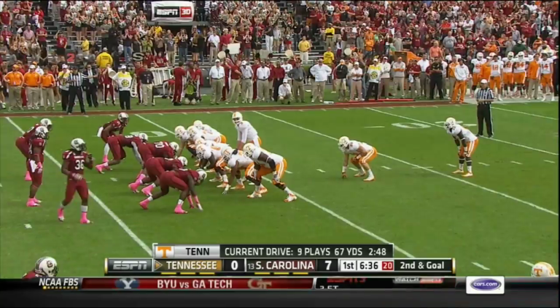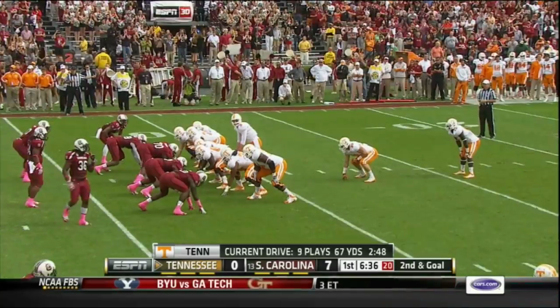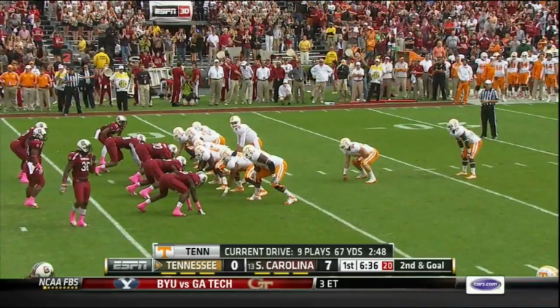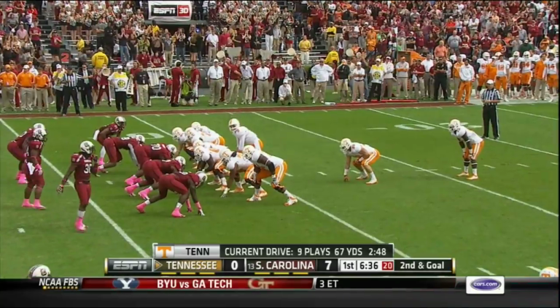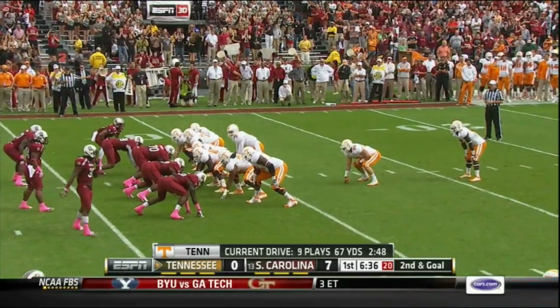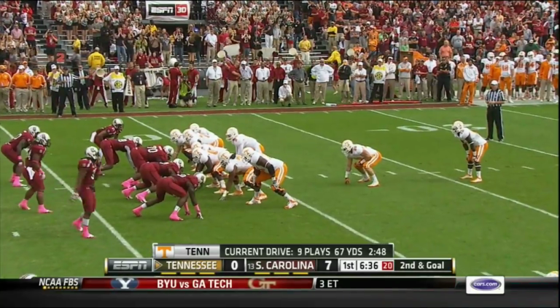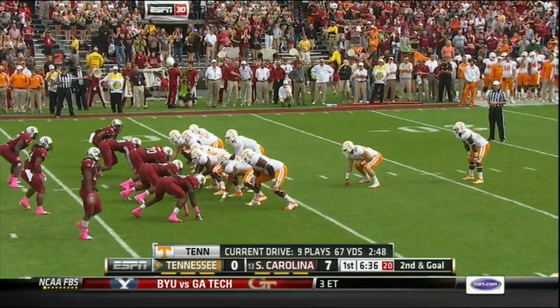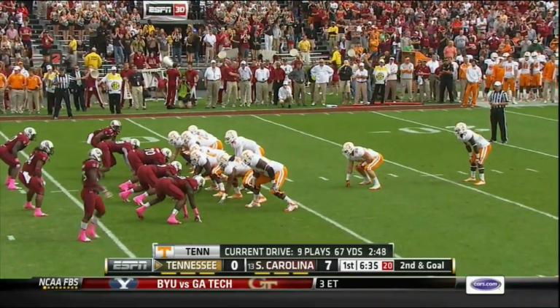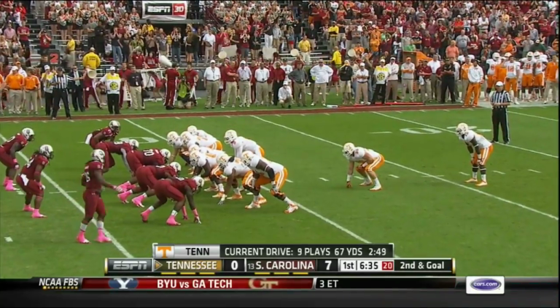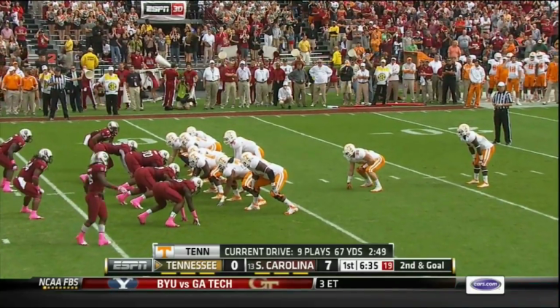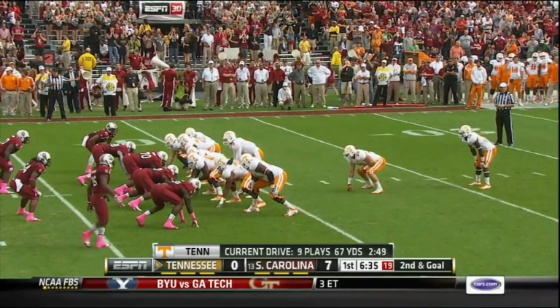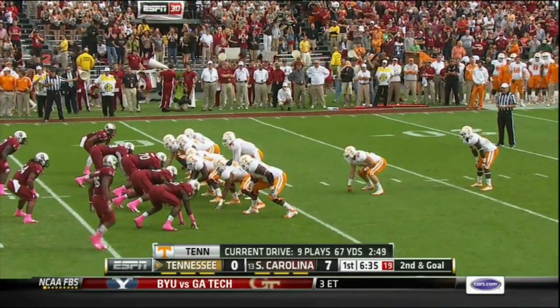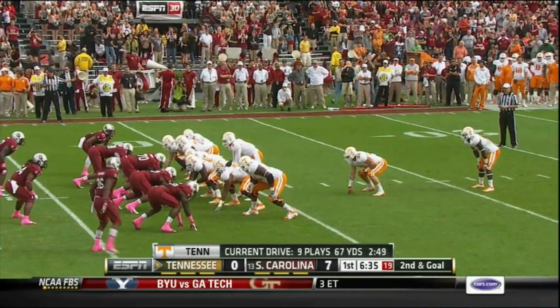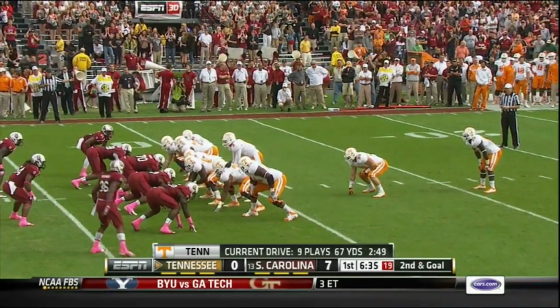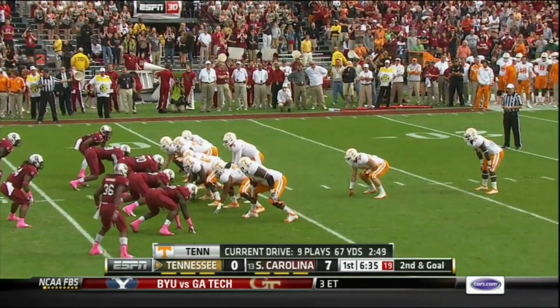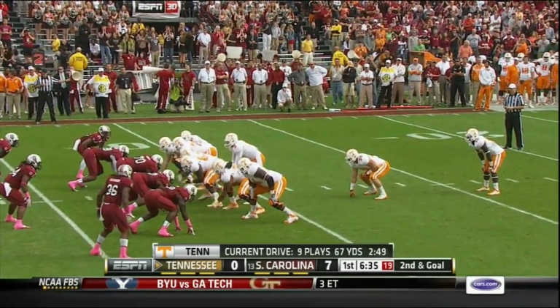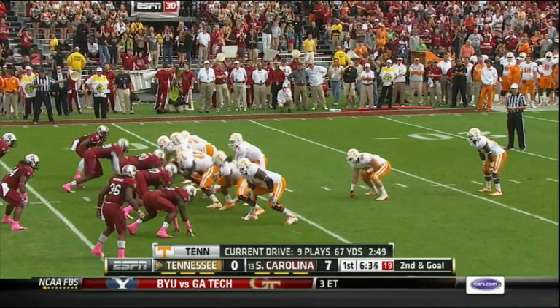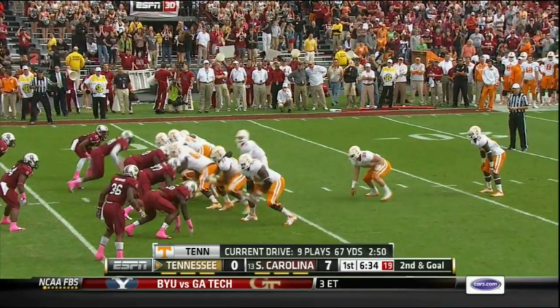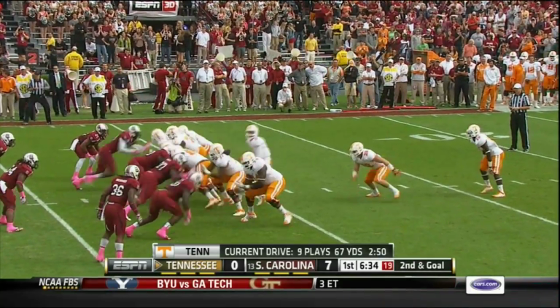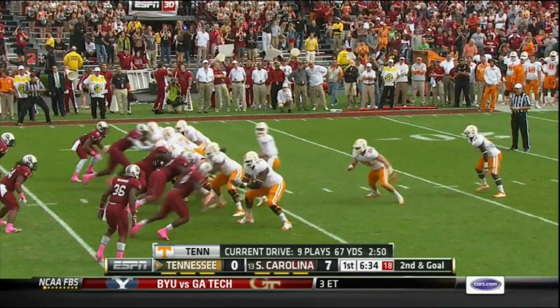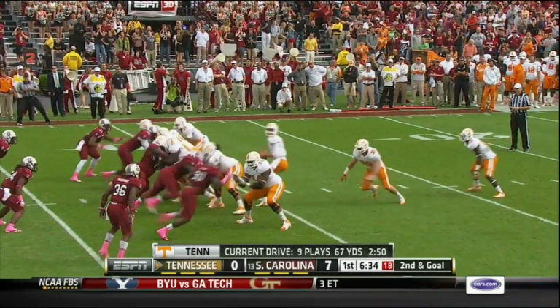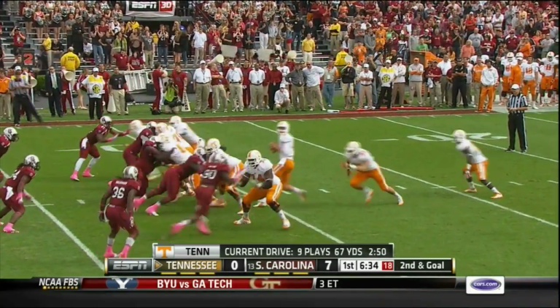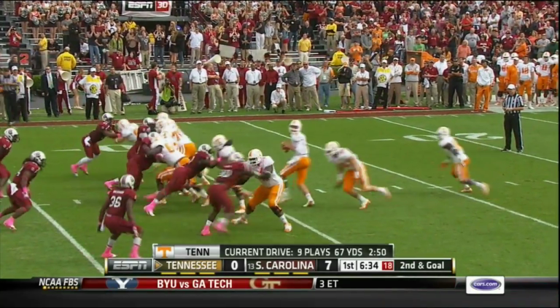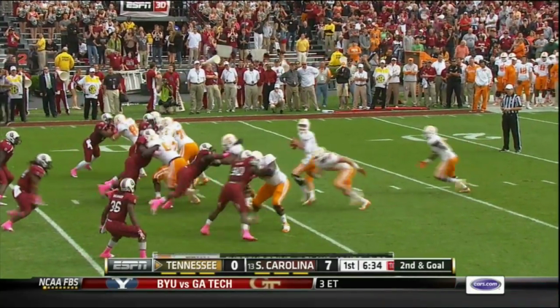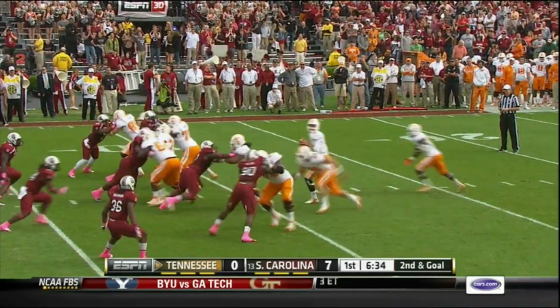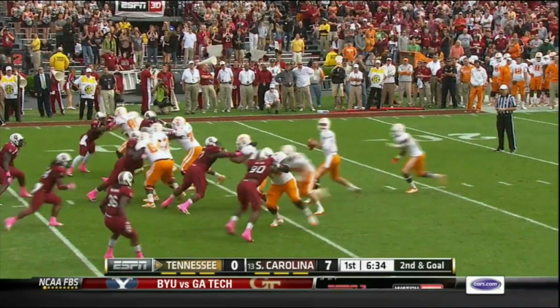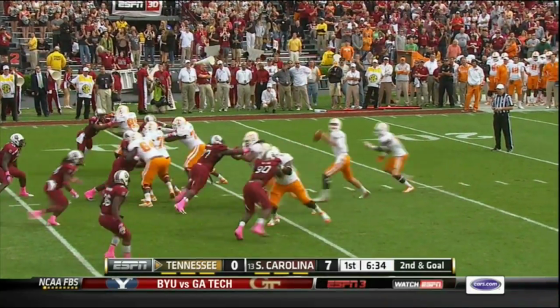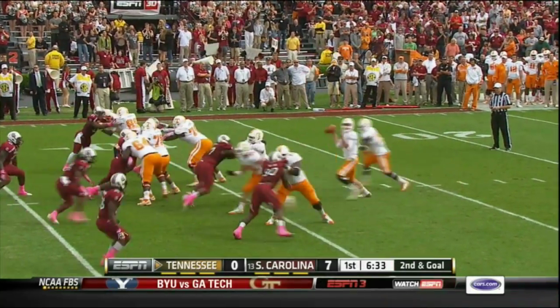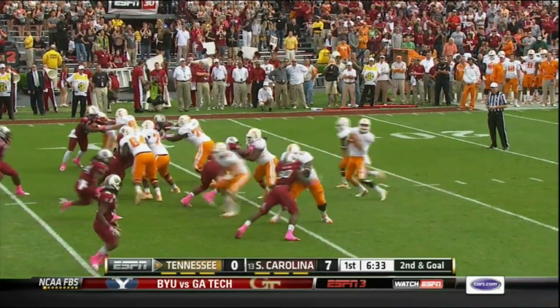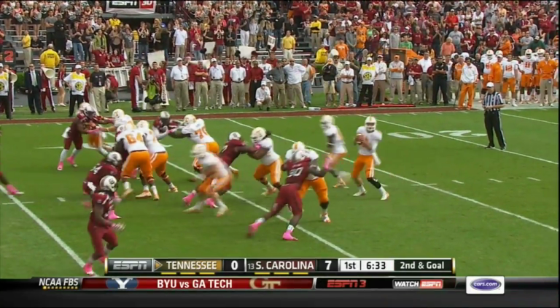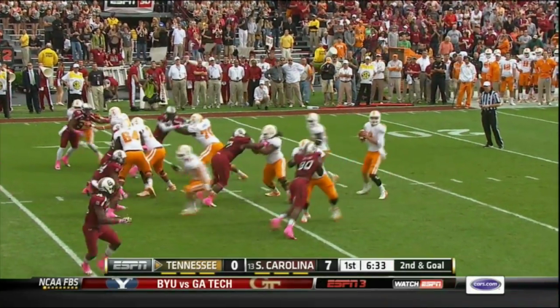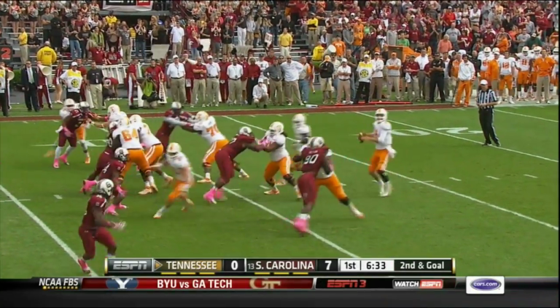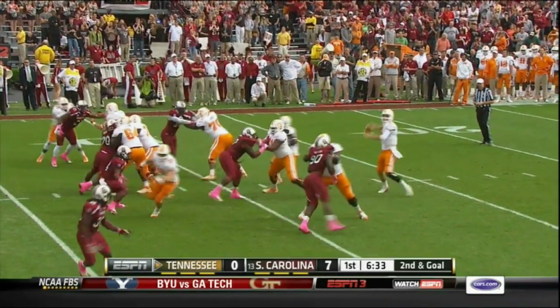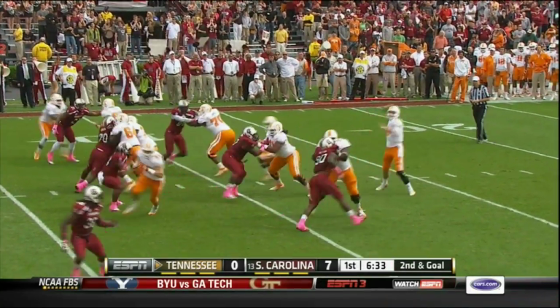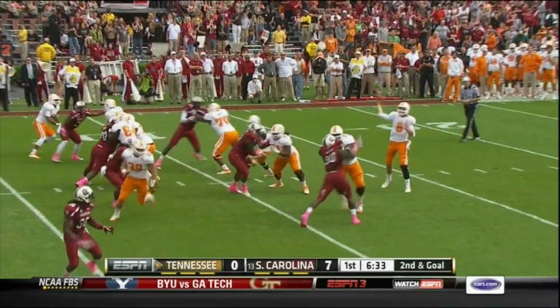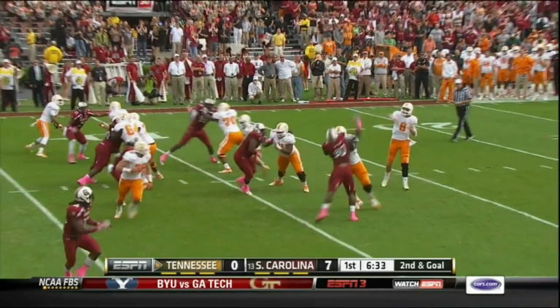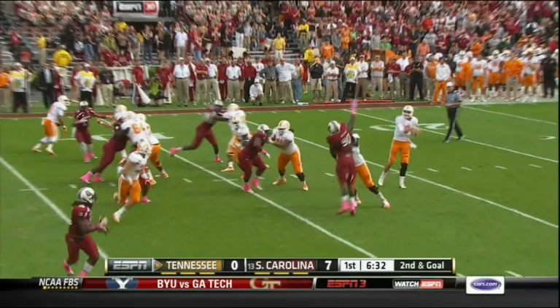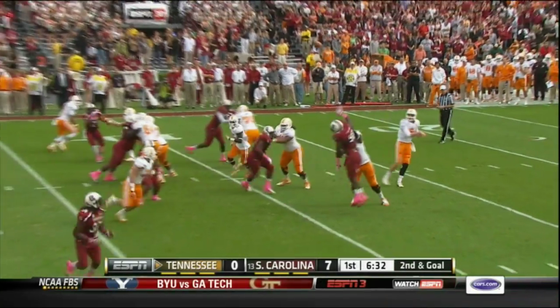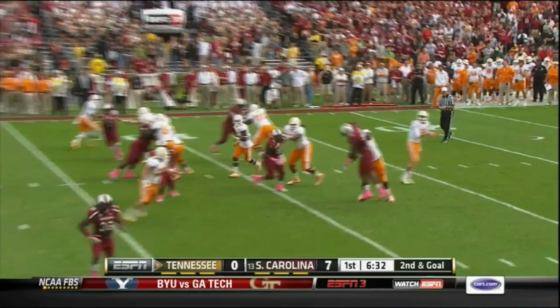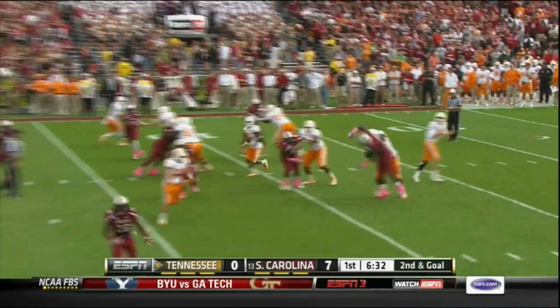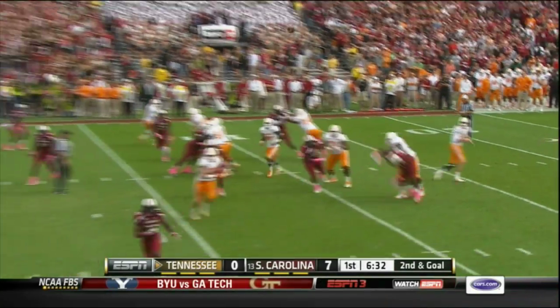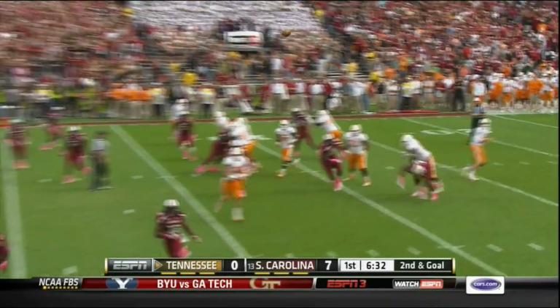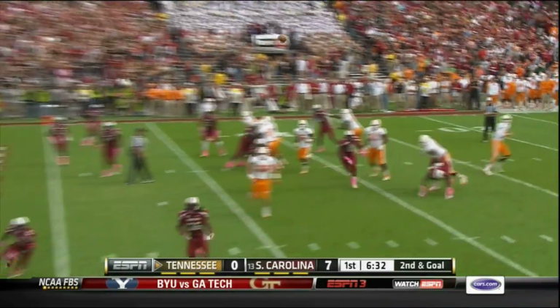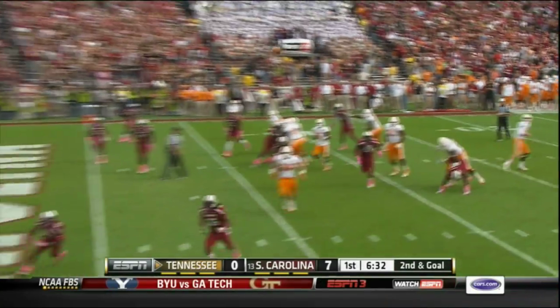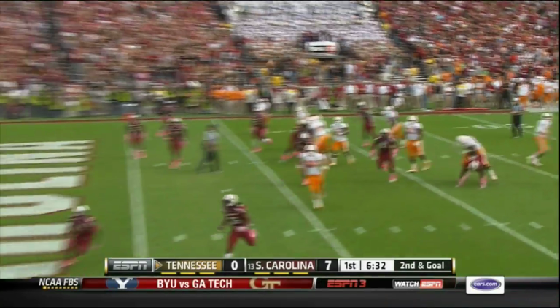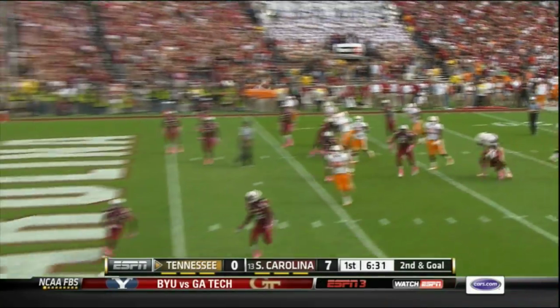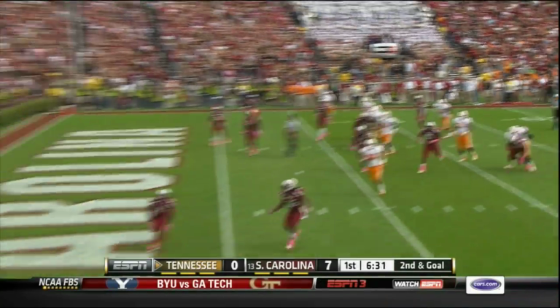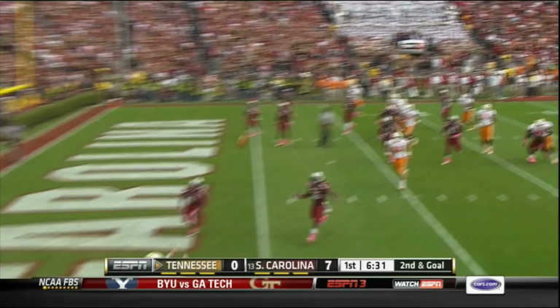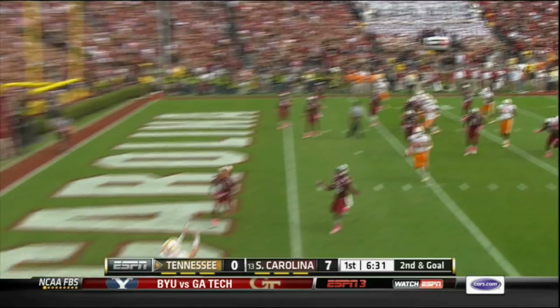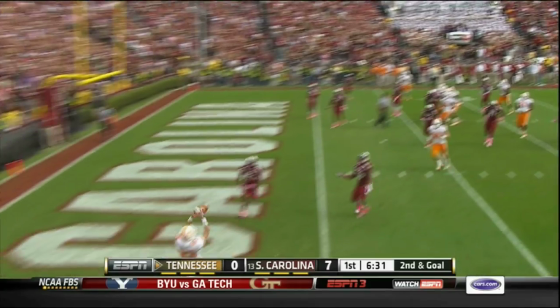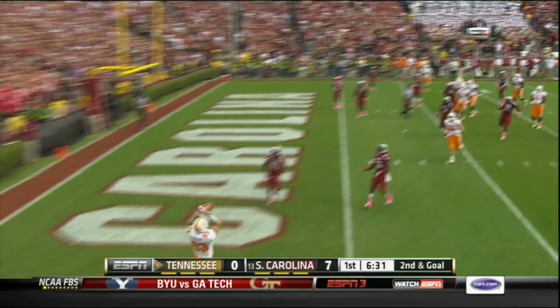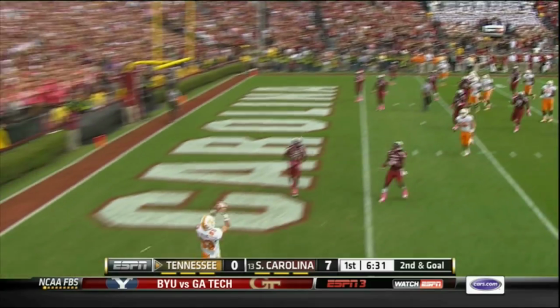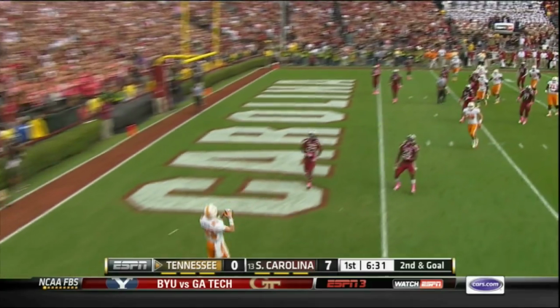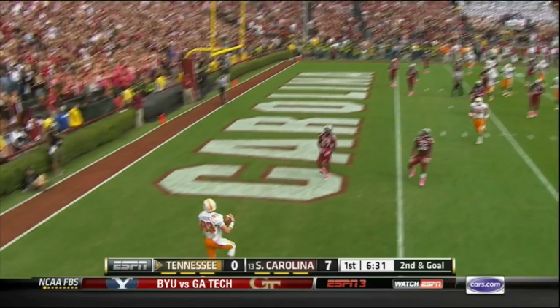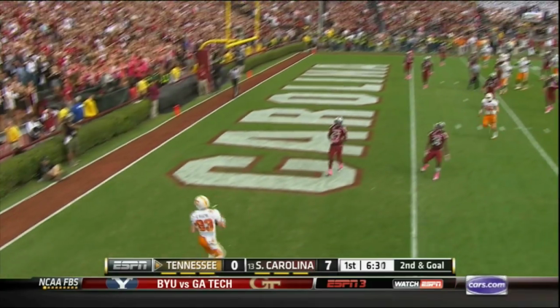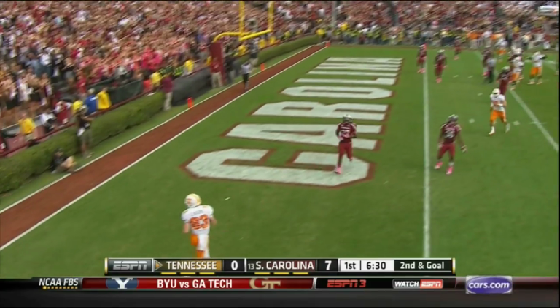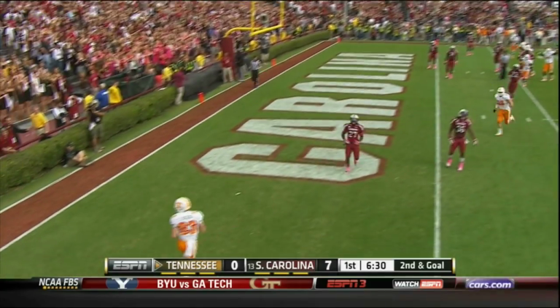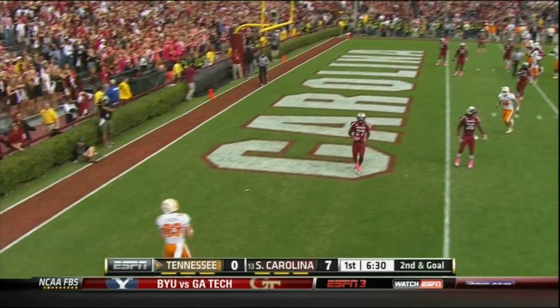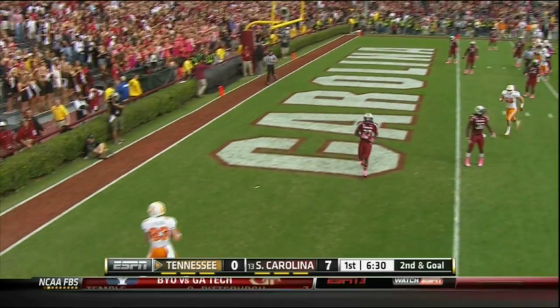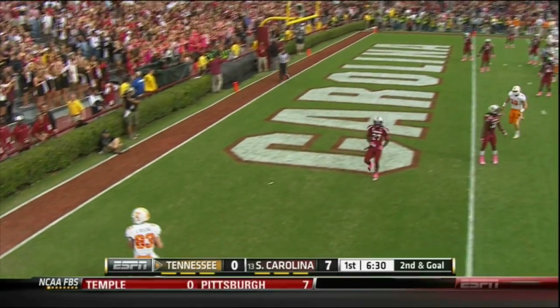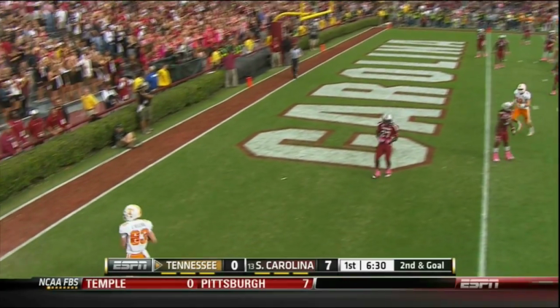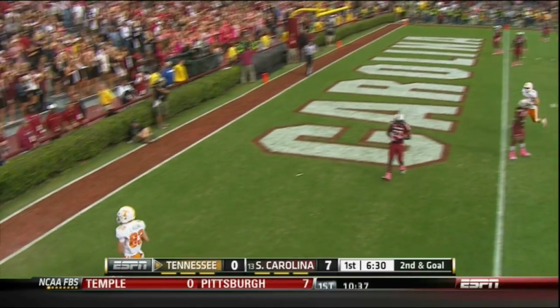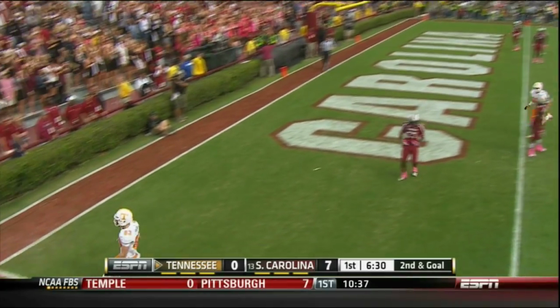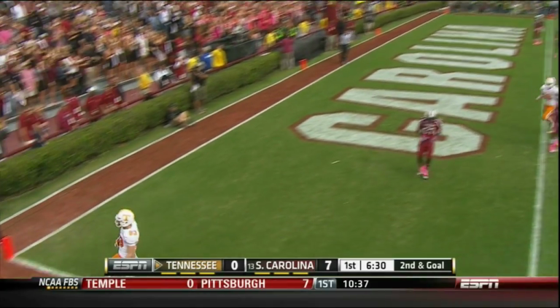Goal line. Tennessee at the Carolina 8. Bray, two-step drop, looks, fires a deep out — wide open — touchdown, Tennessee!